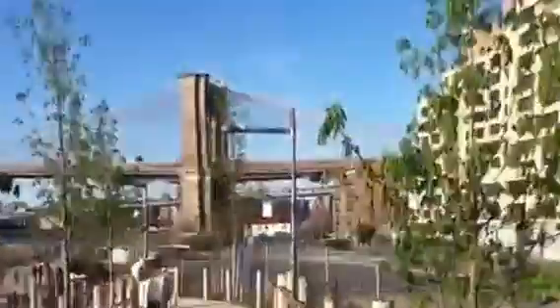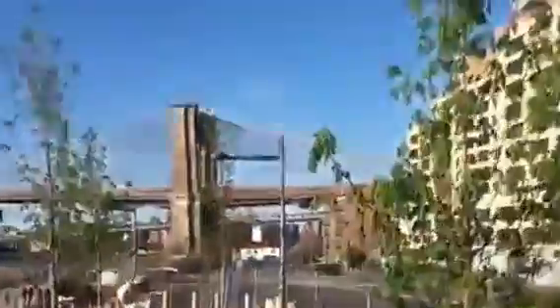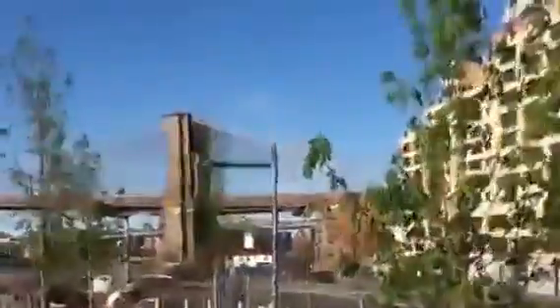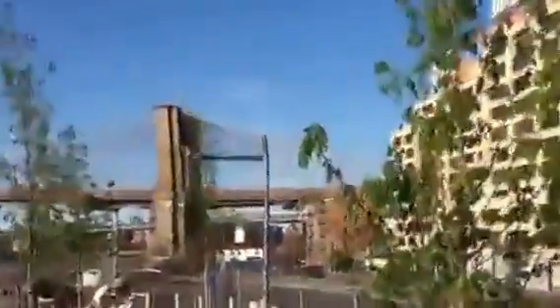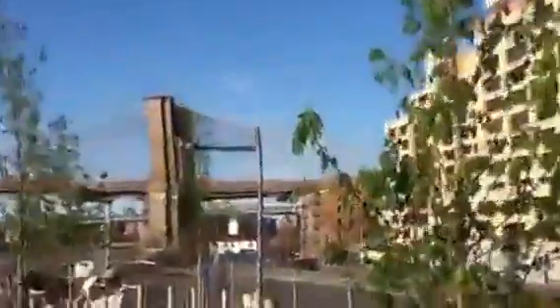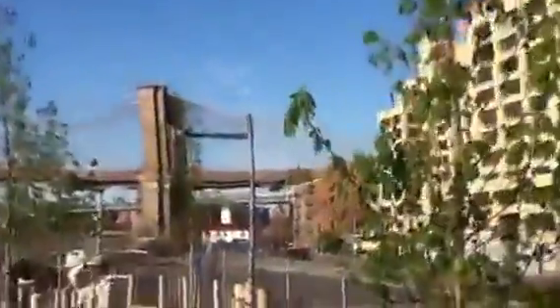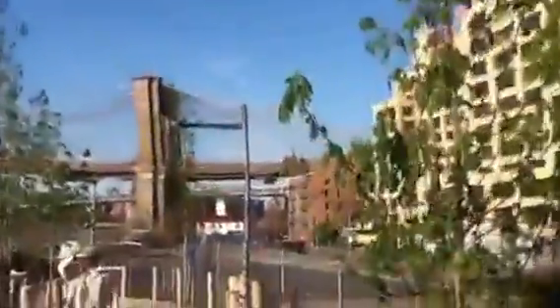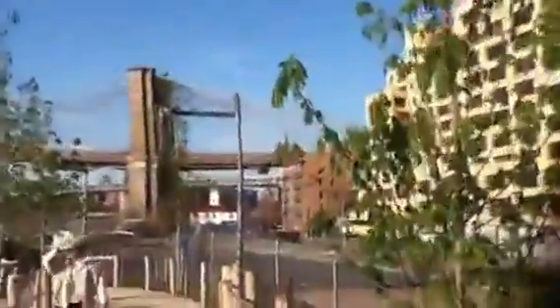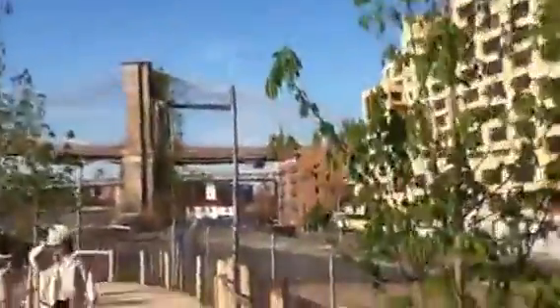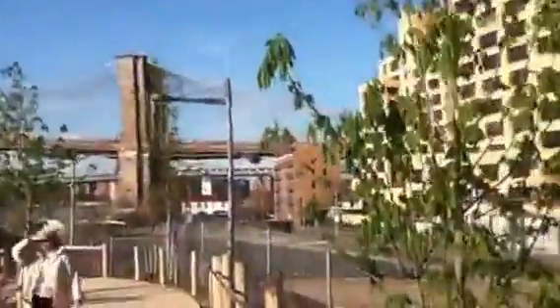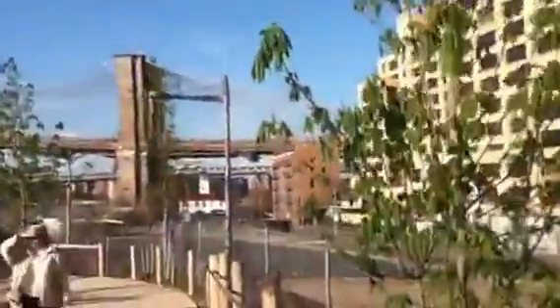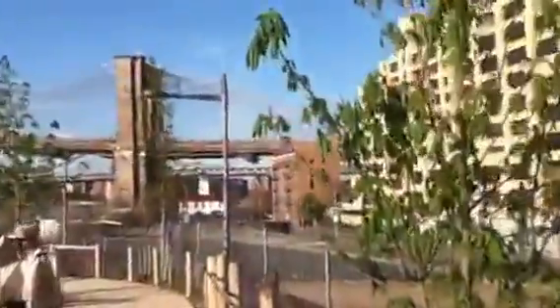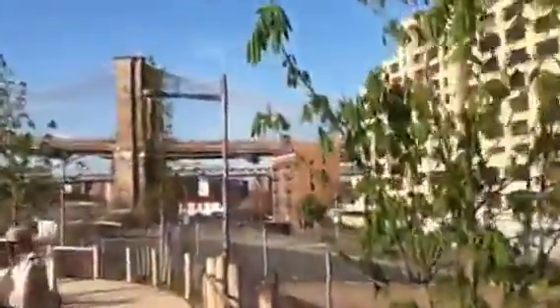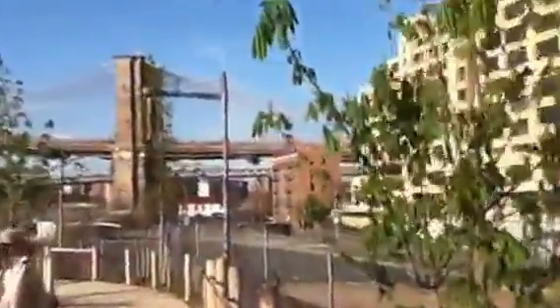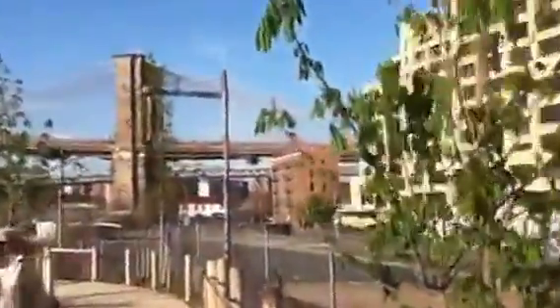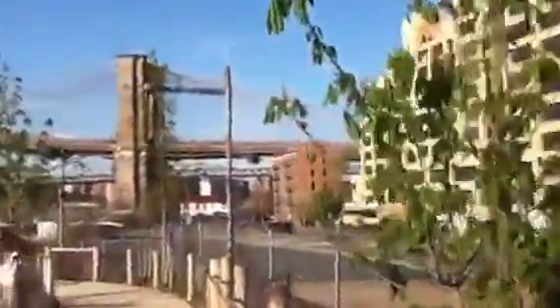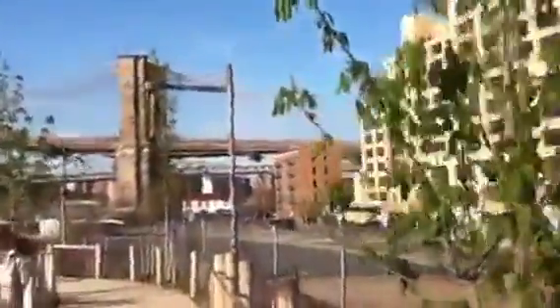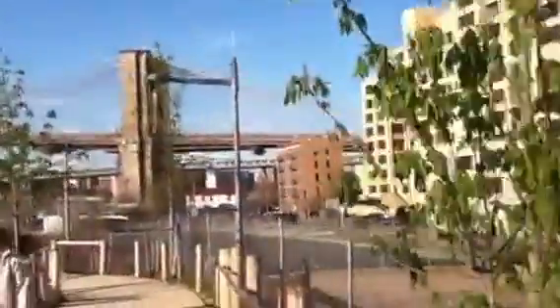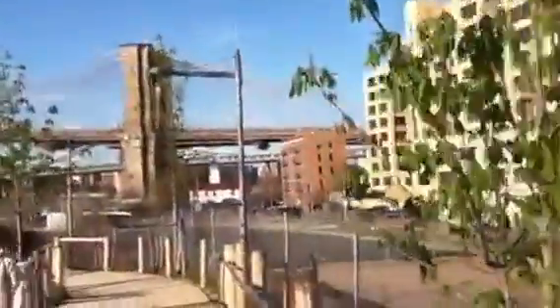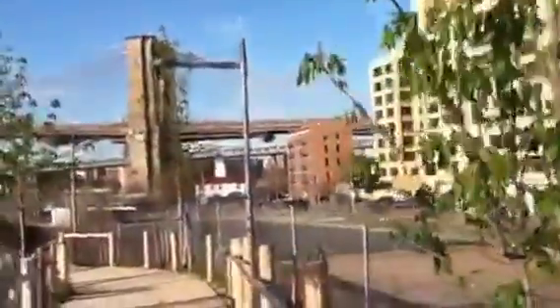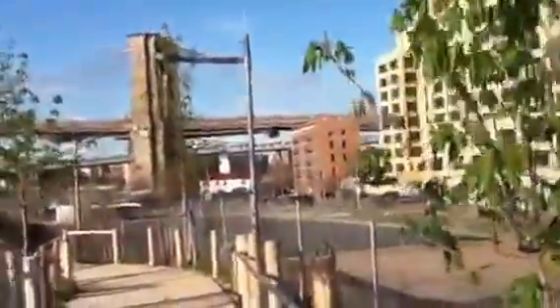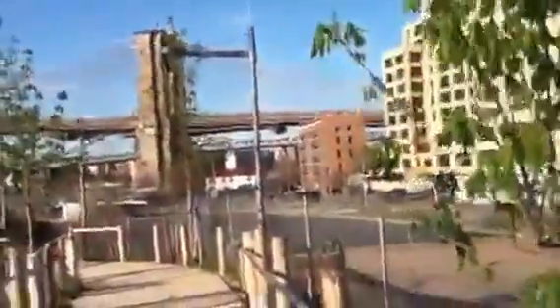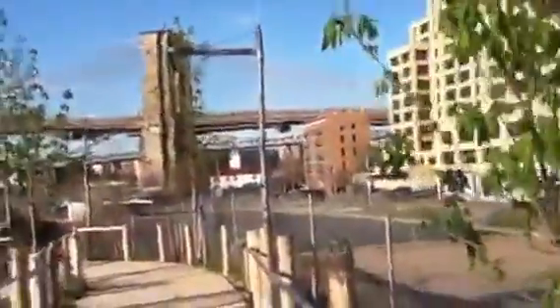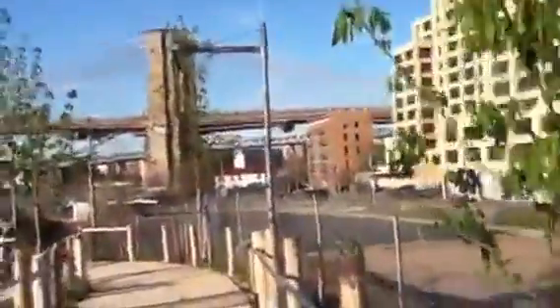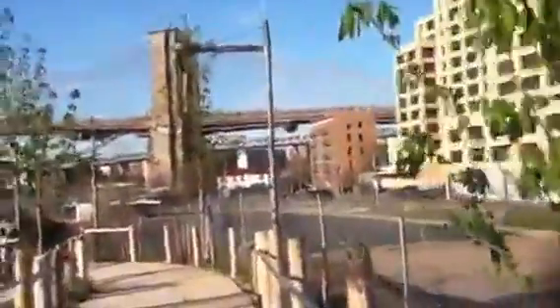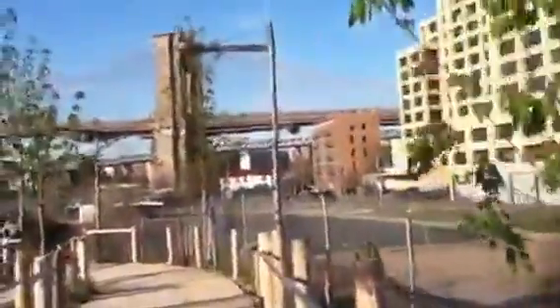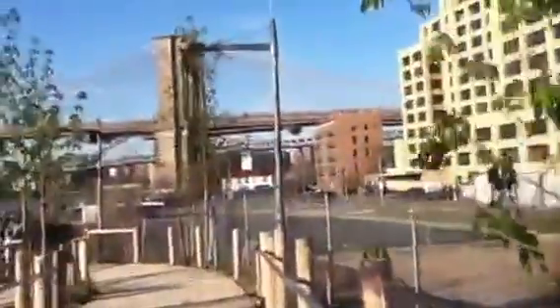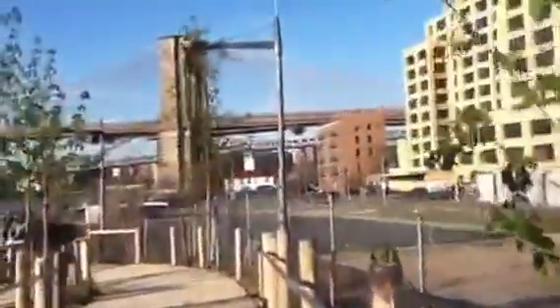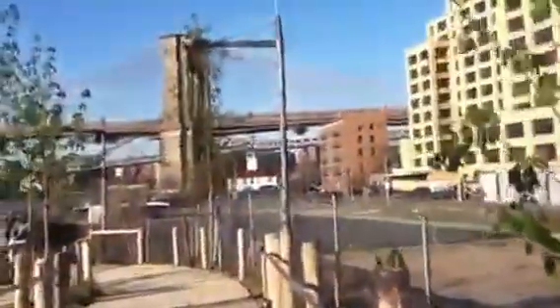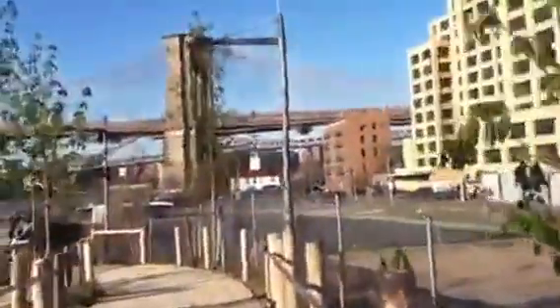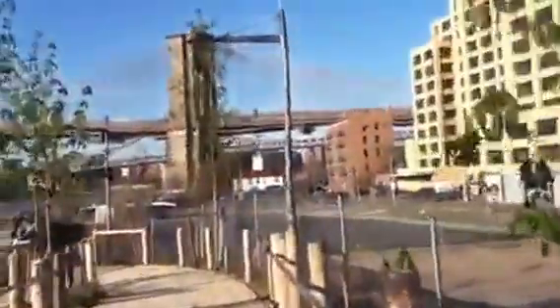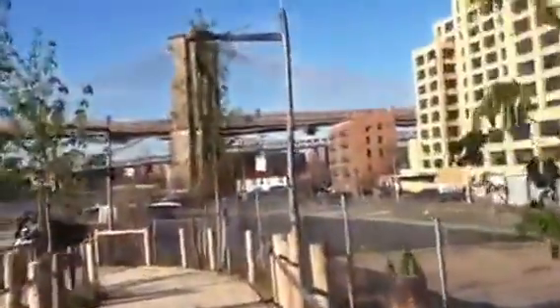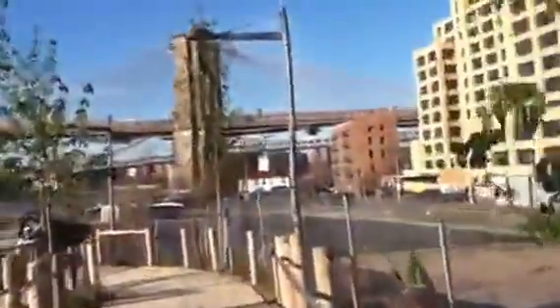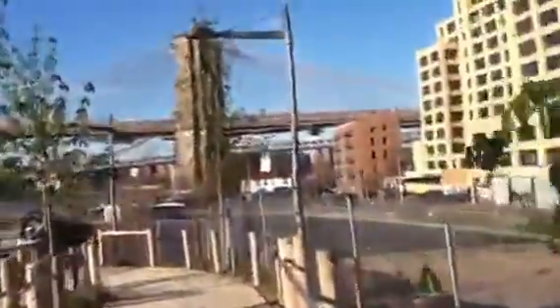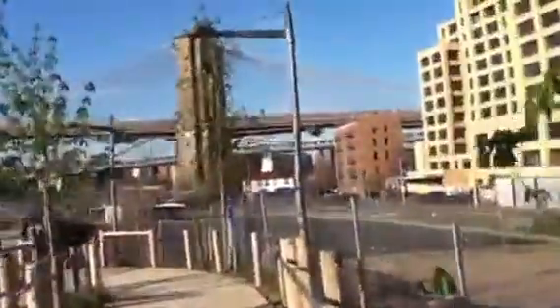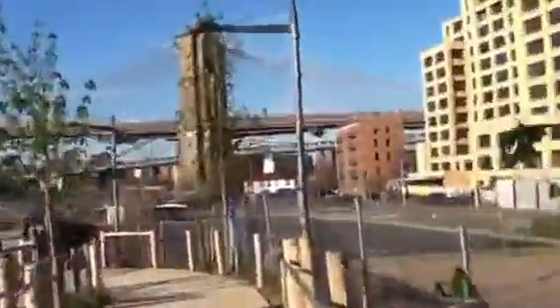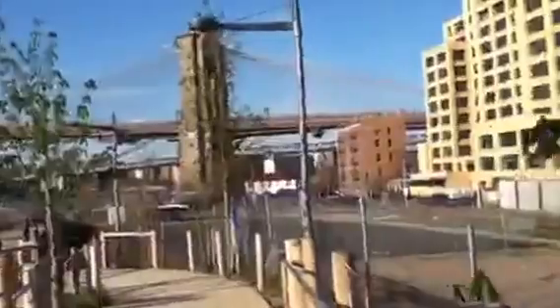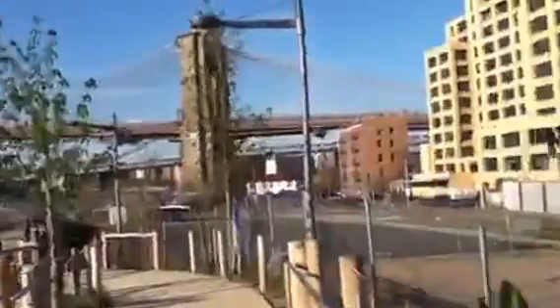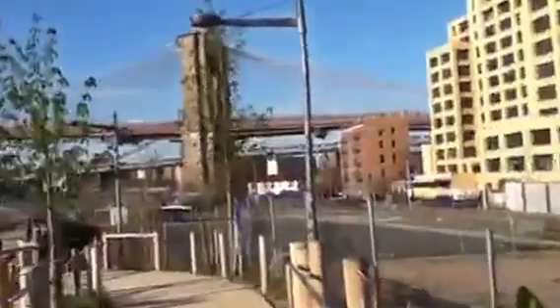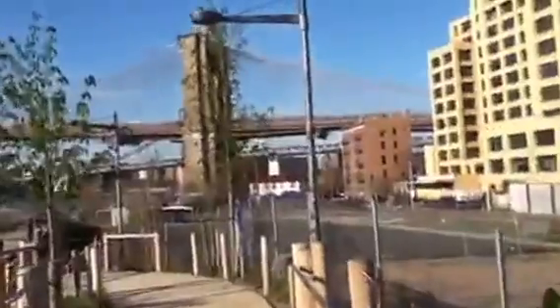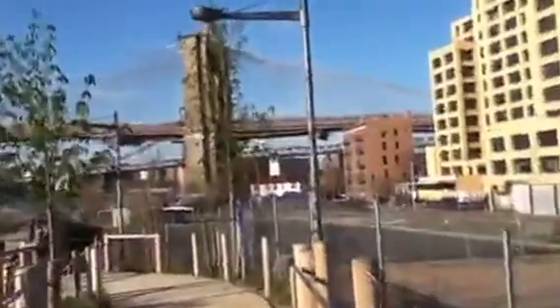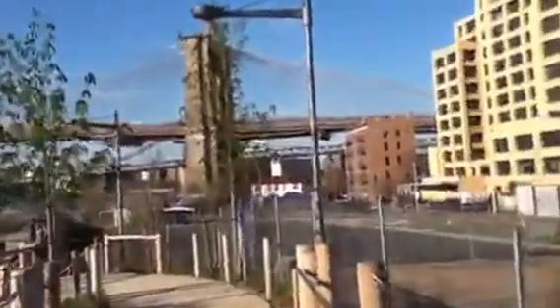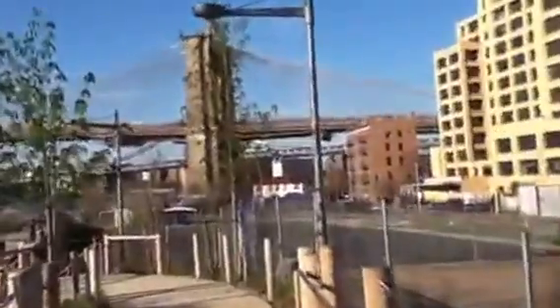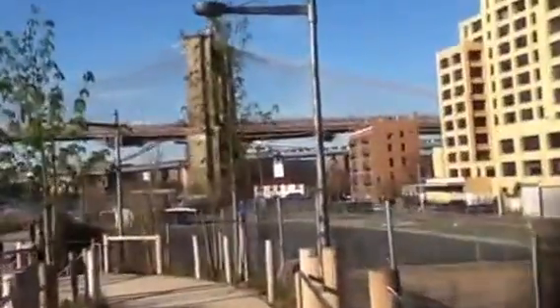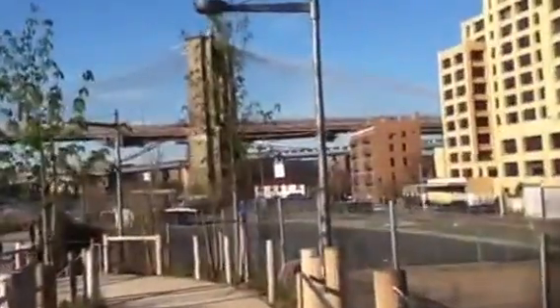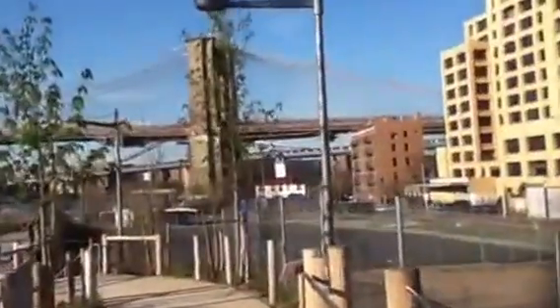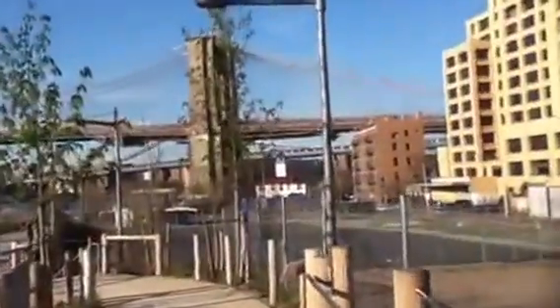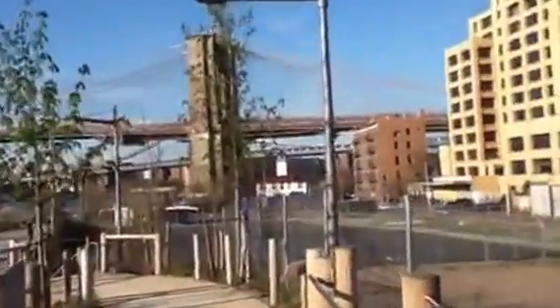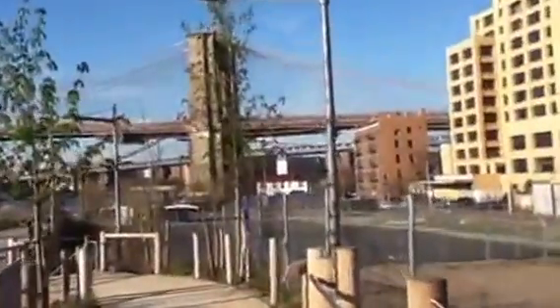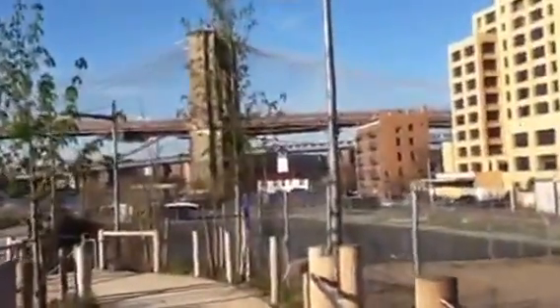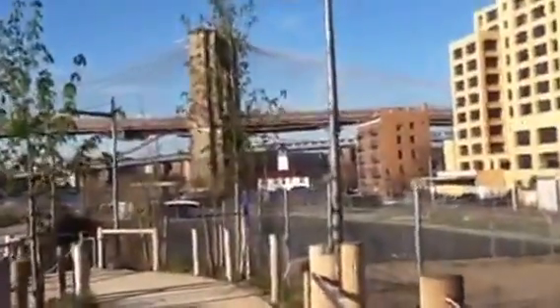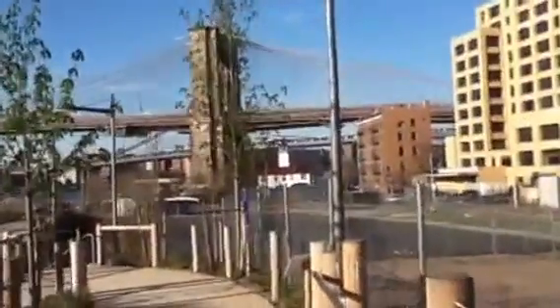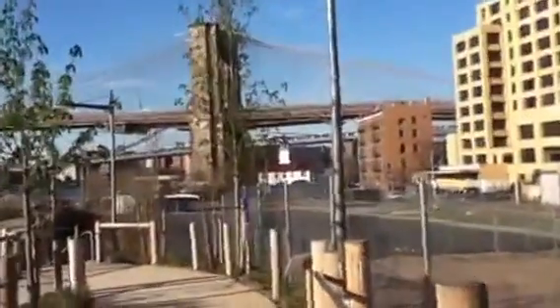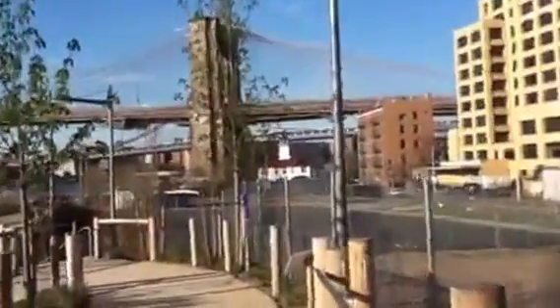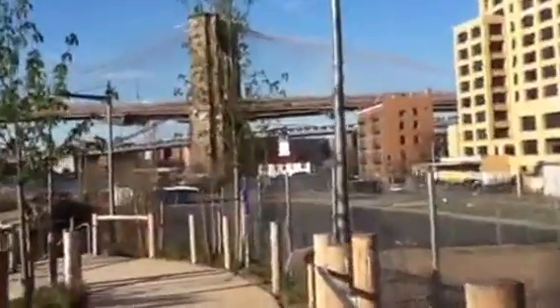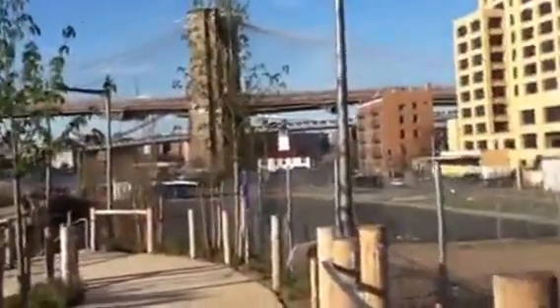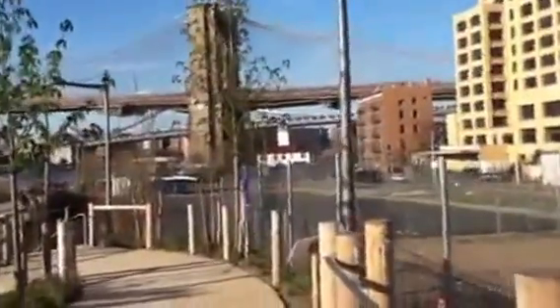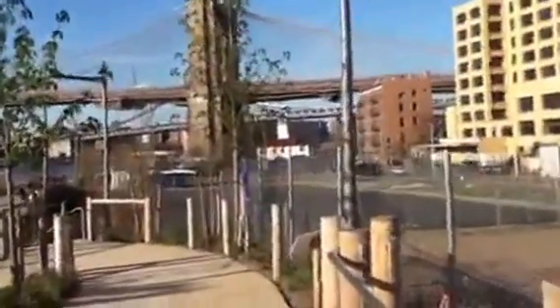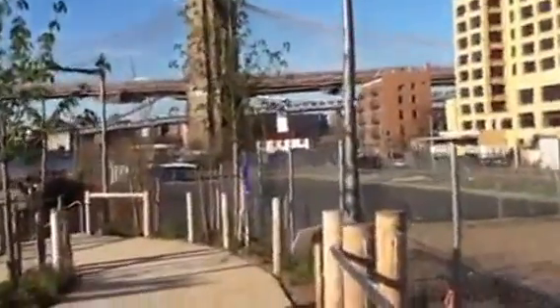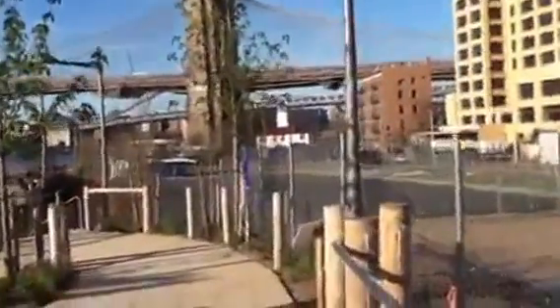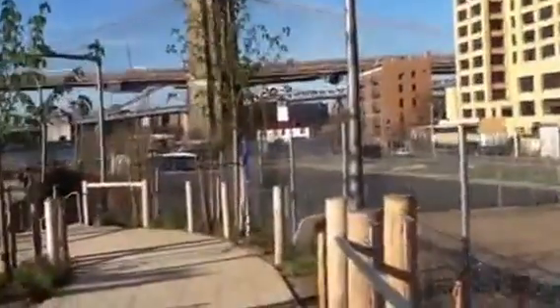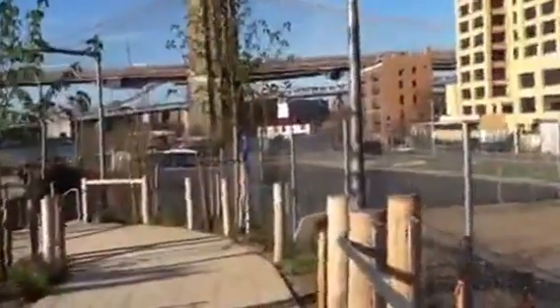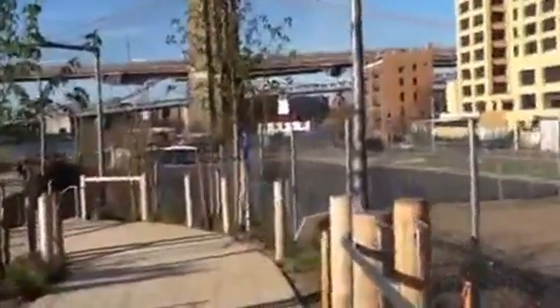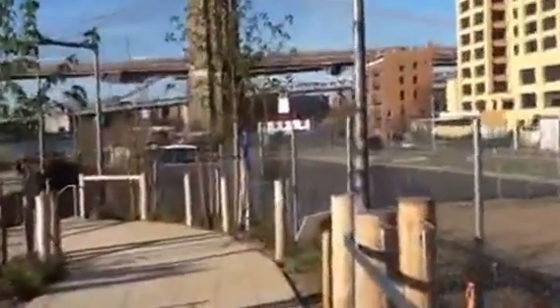Brooklyn Bridge, Manhattan Bridge. I don't think you can see it, but all the way over there is the Williamsburg Bridge, which you cannot see.